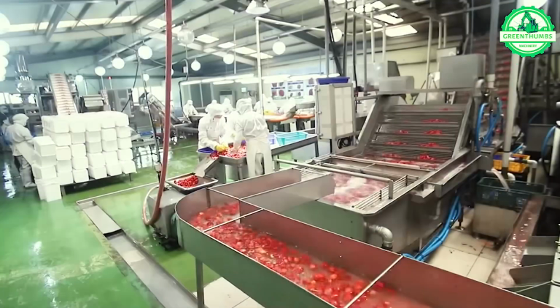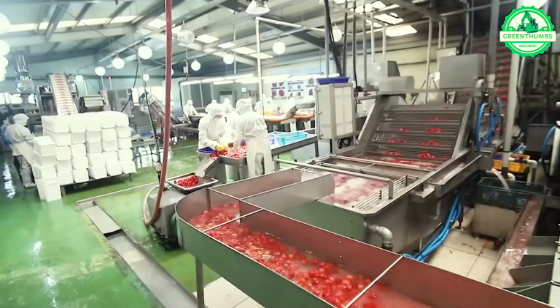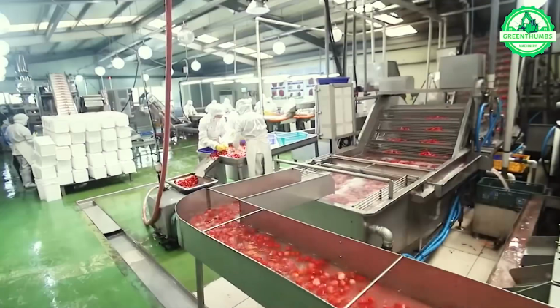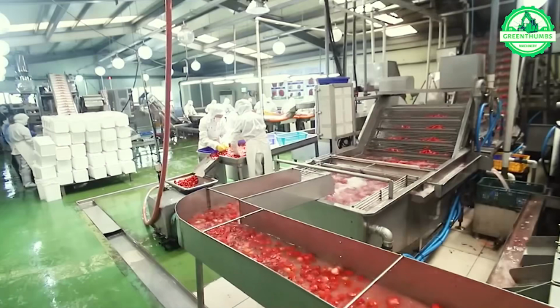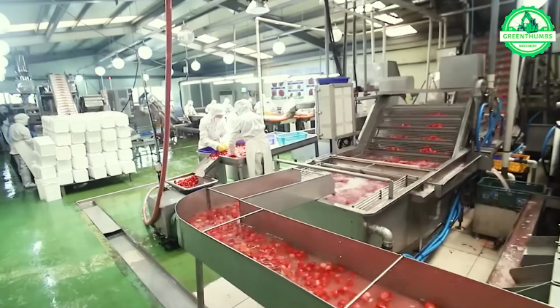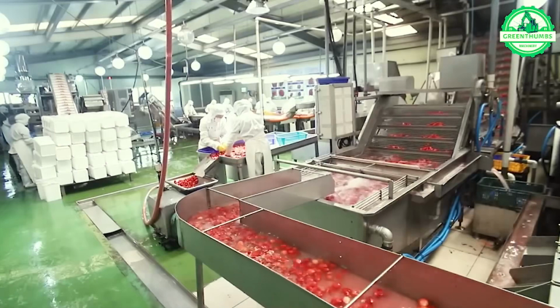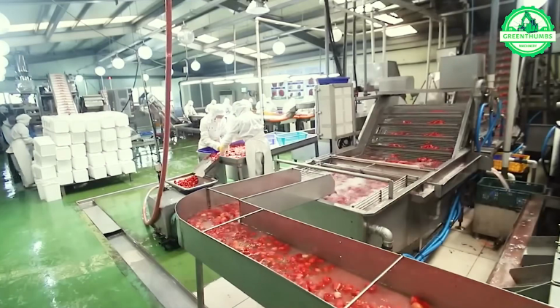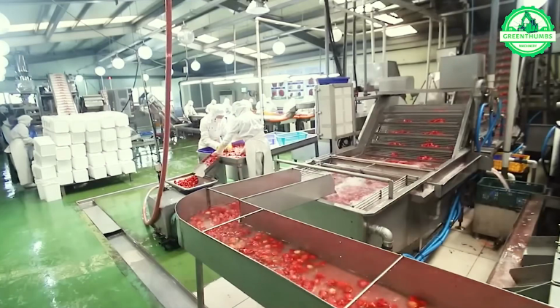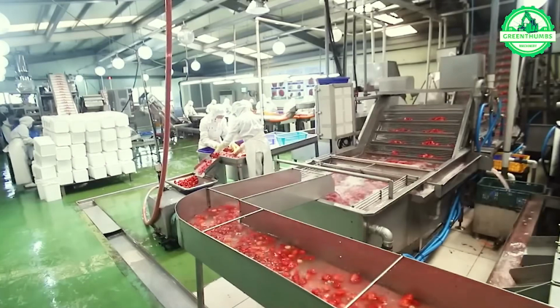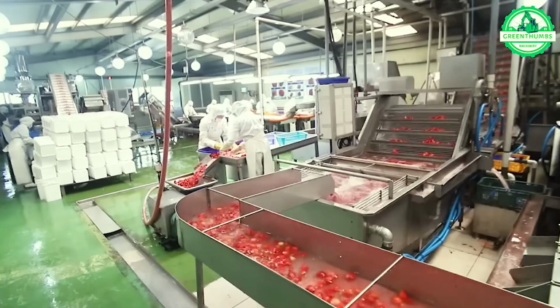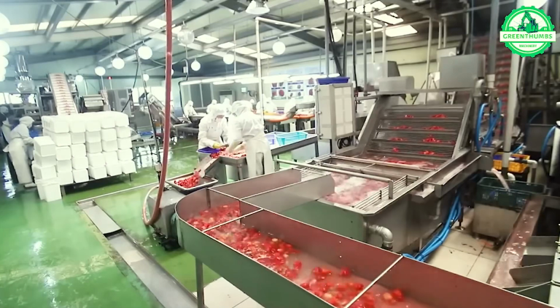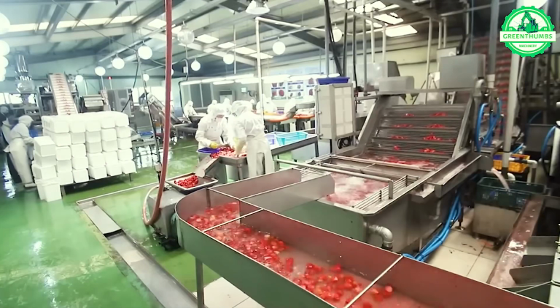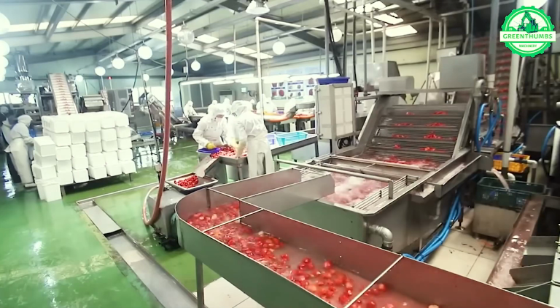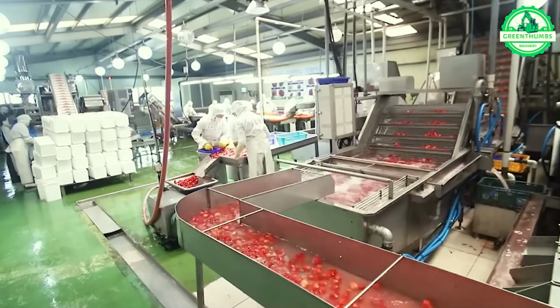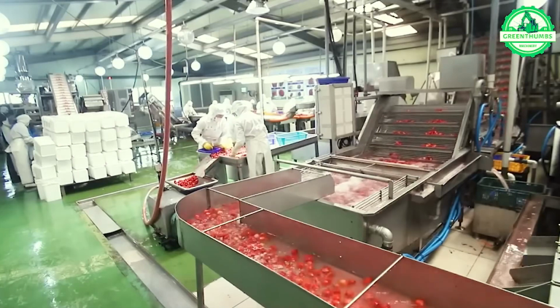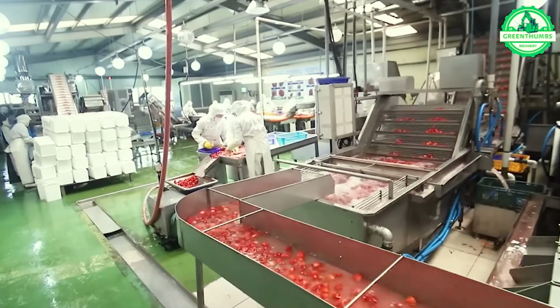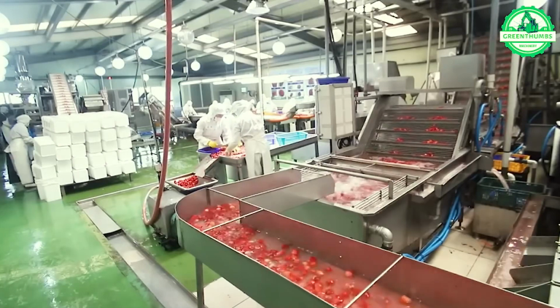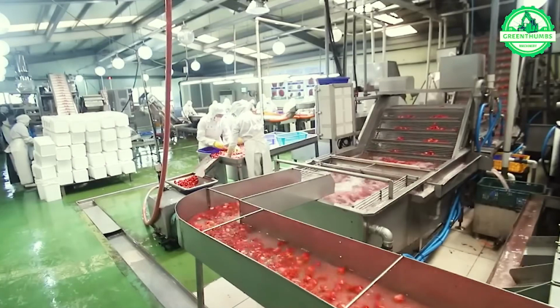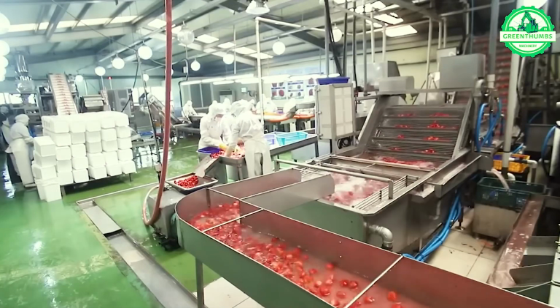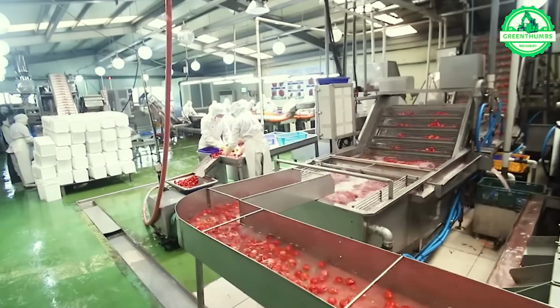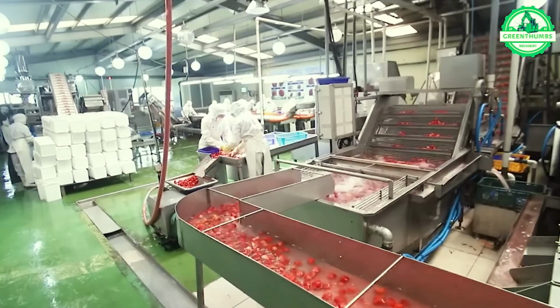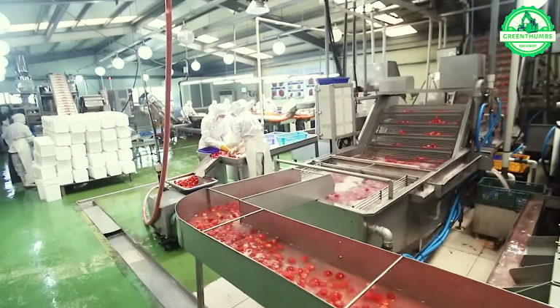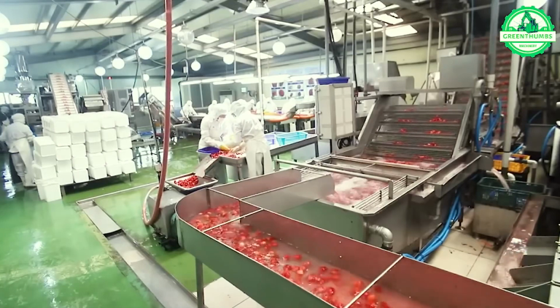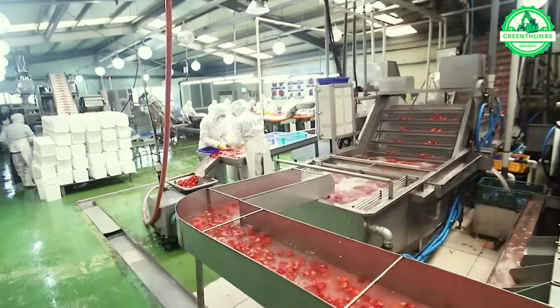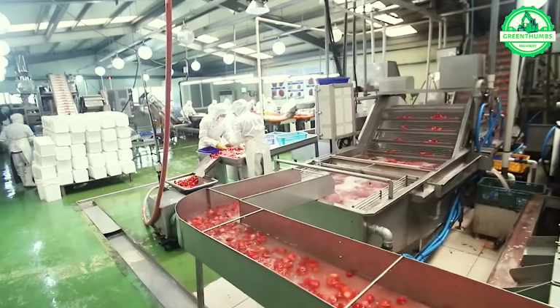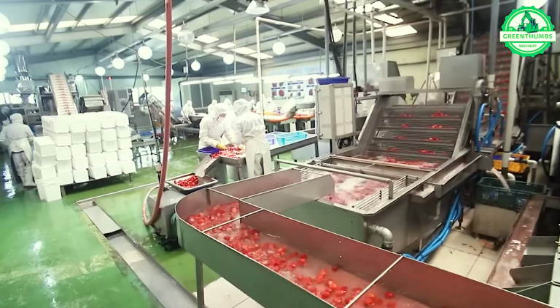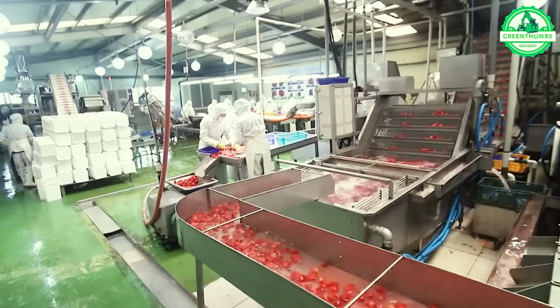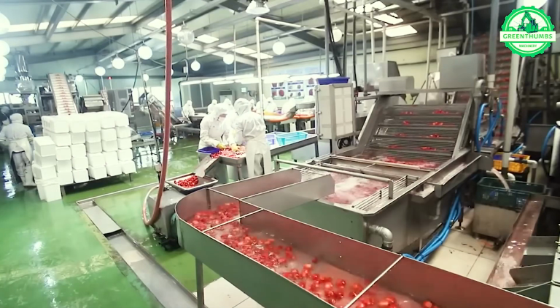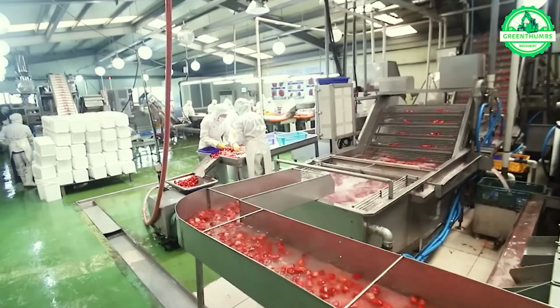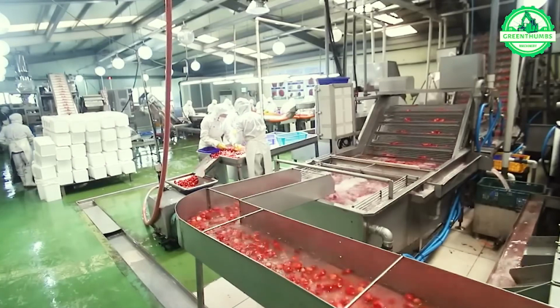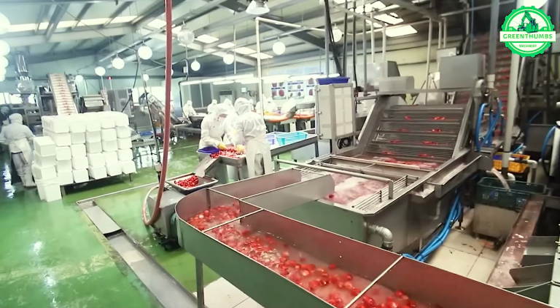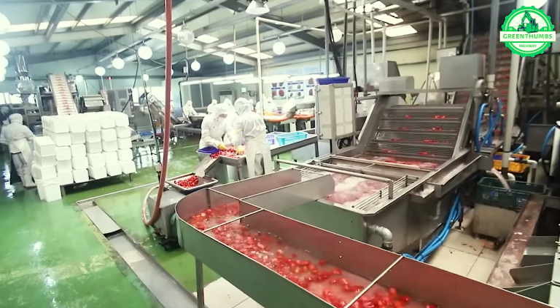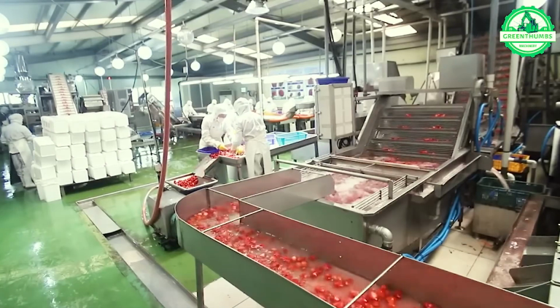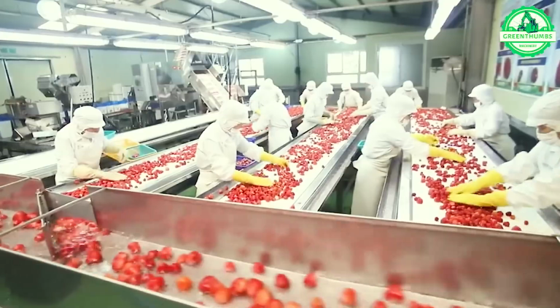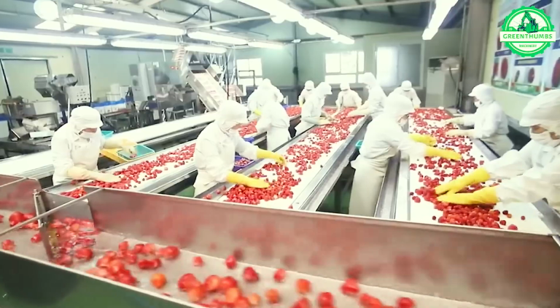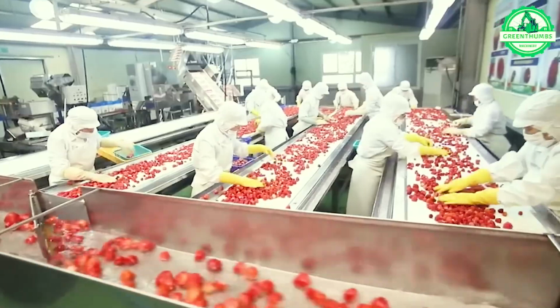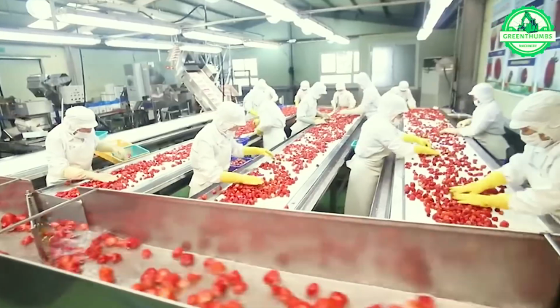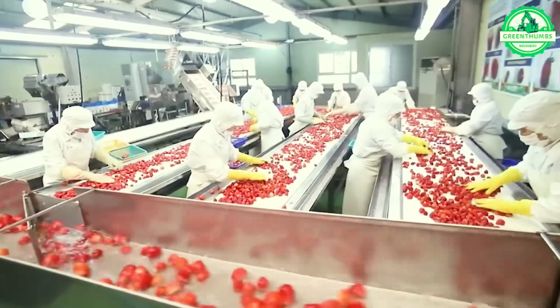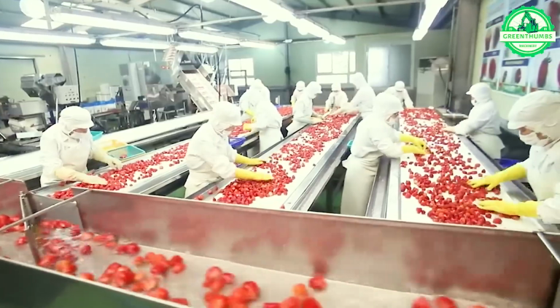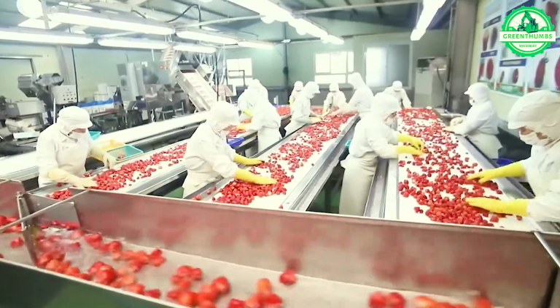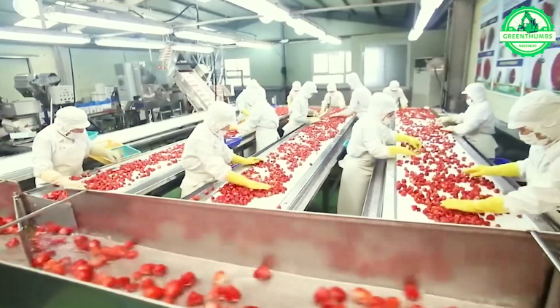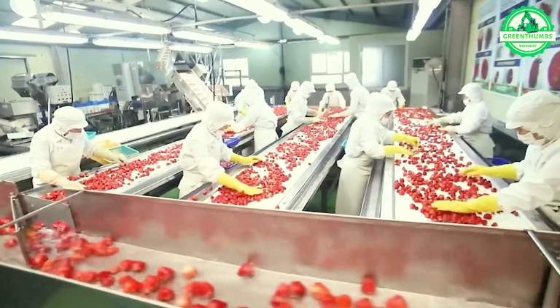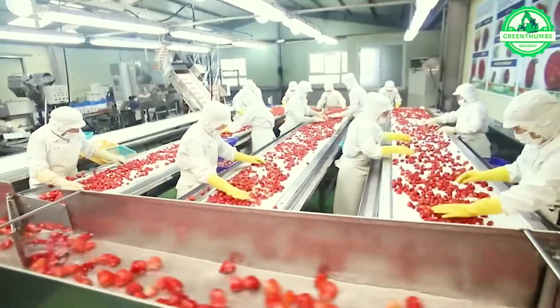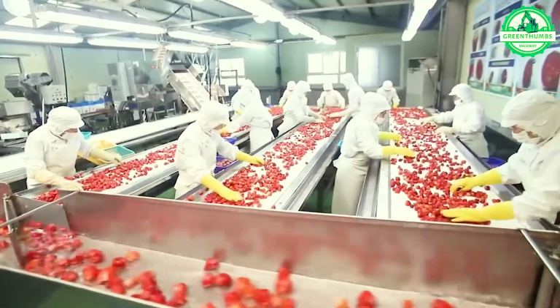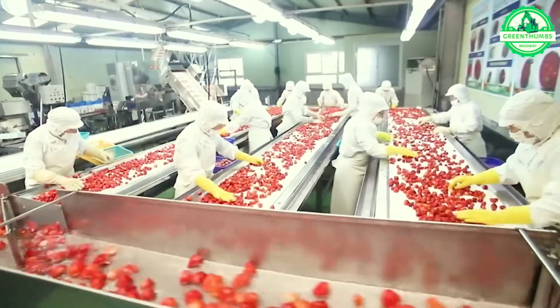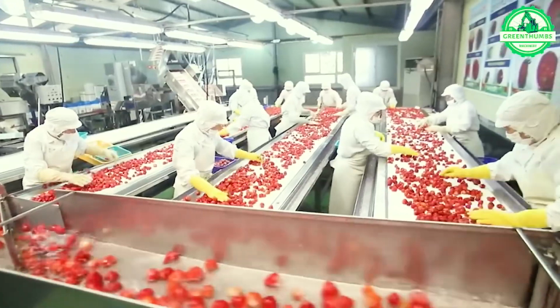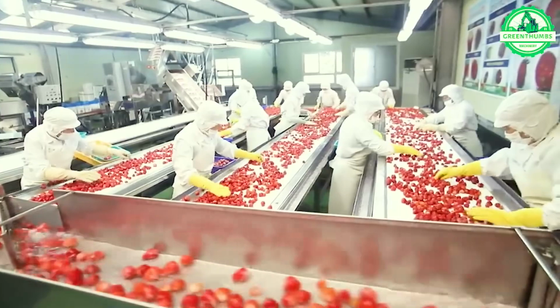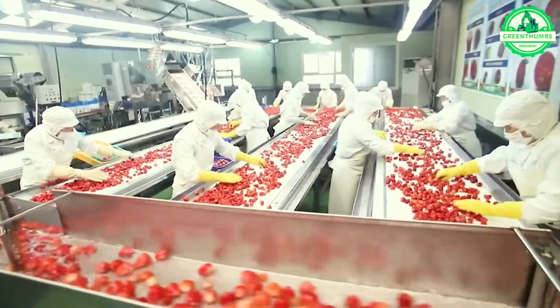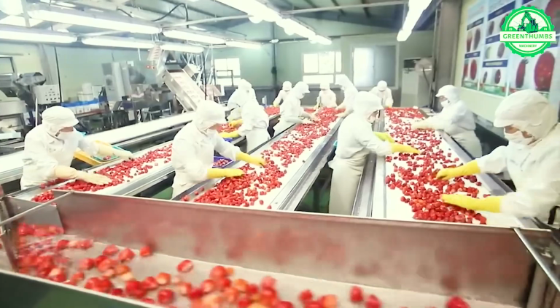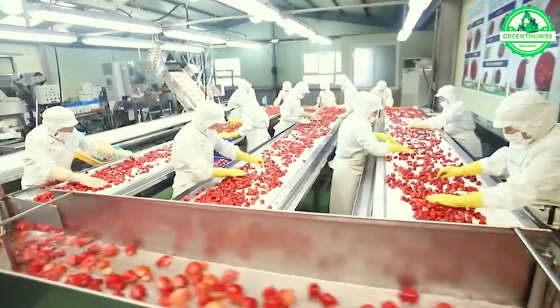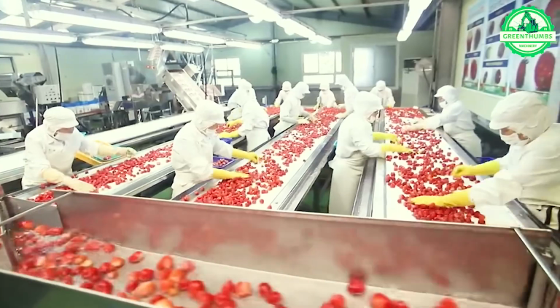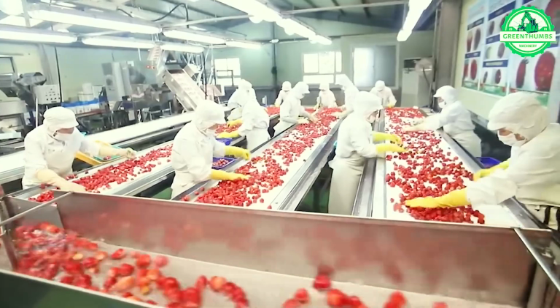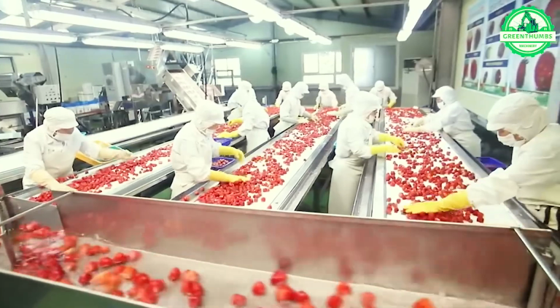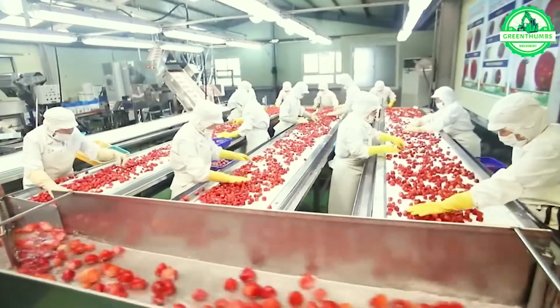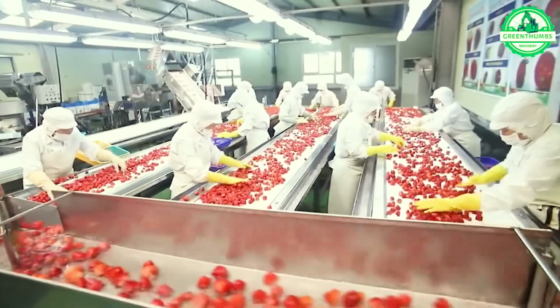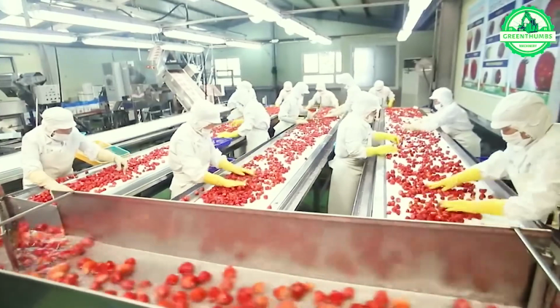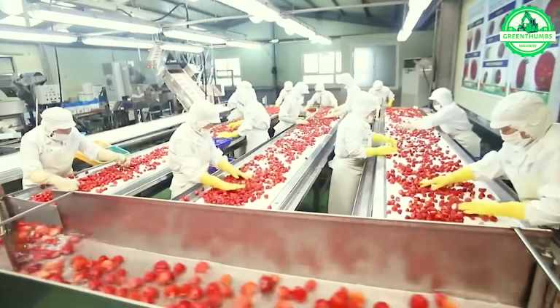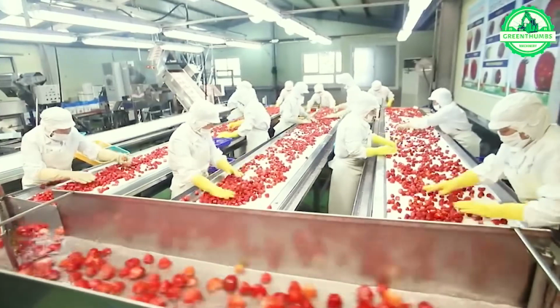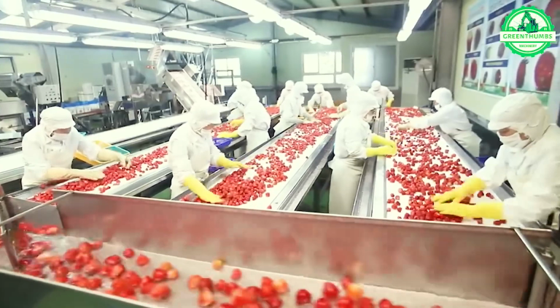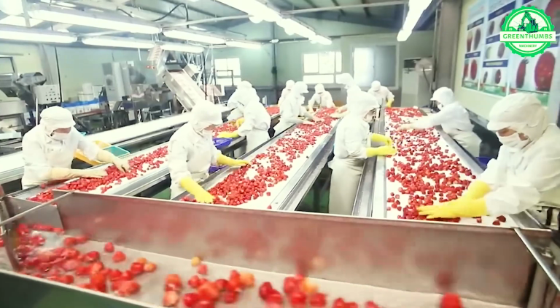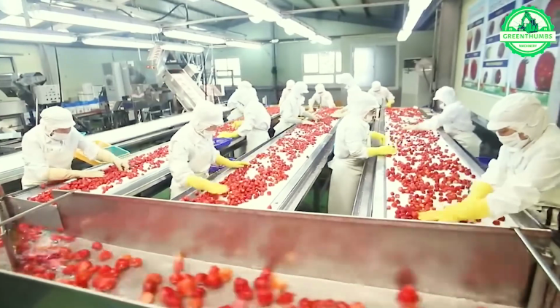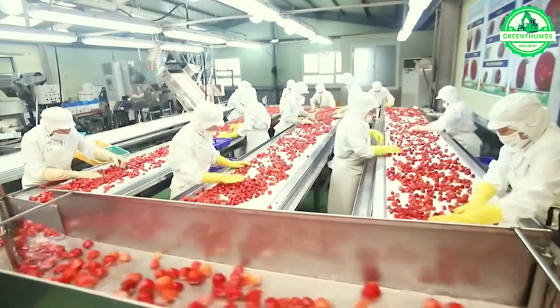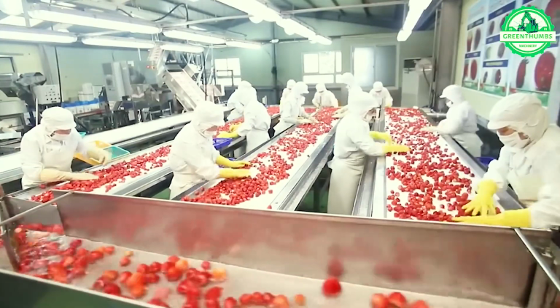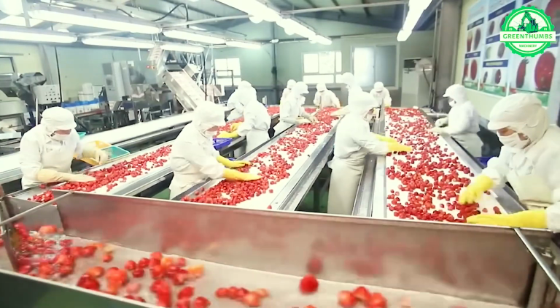Tomatoes undergo rigorous processing before they reach the market, ensuring quality and freshness are preserved for consumers.